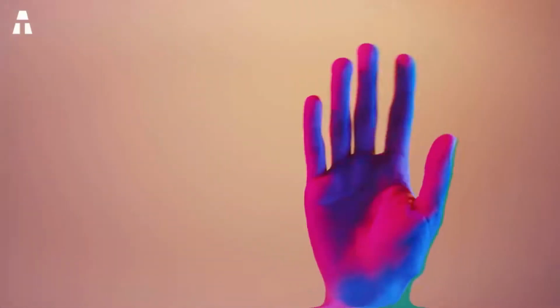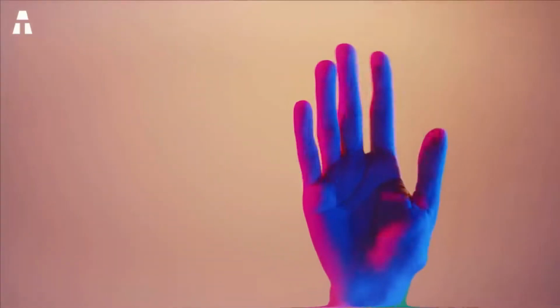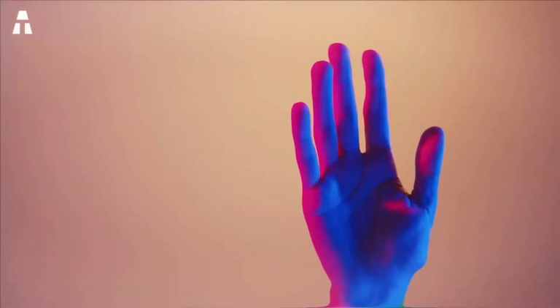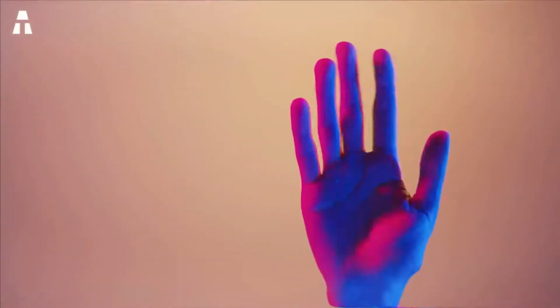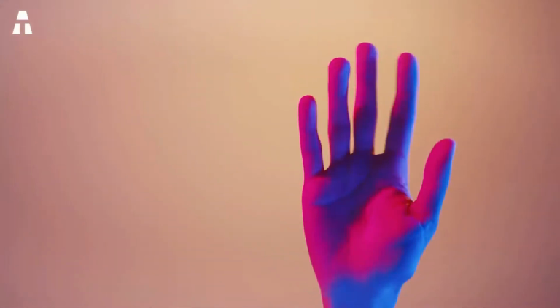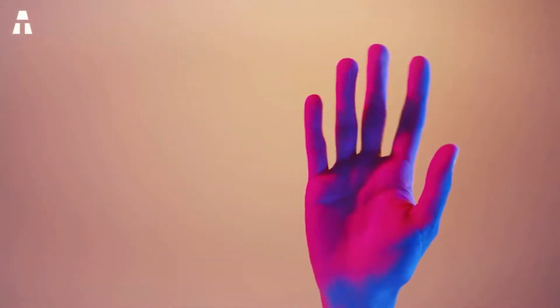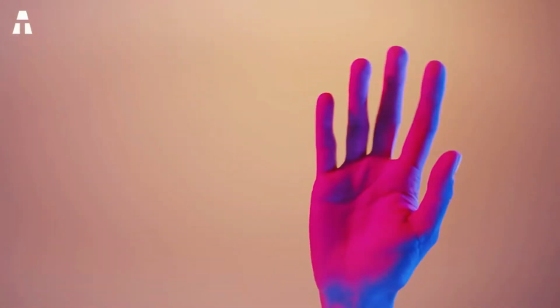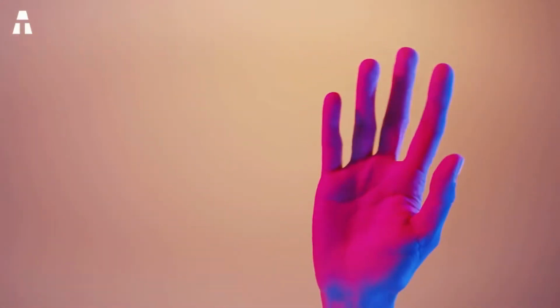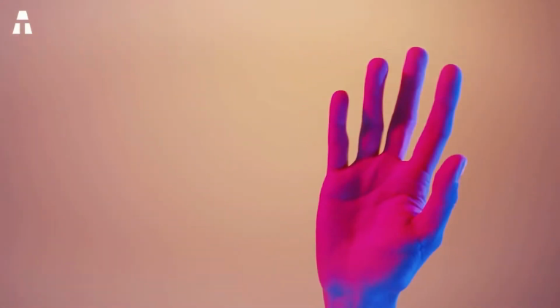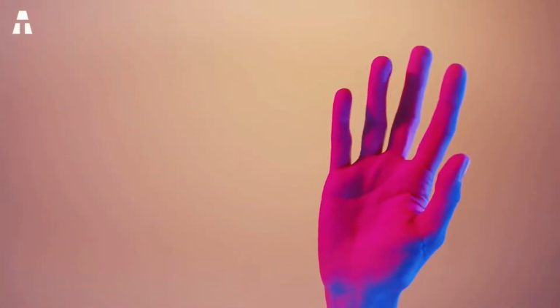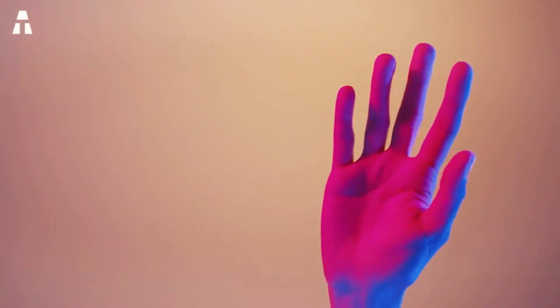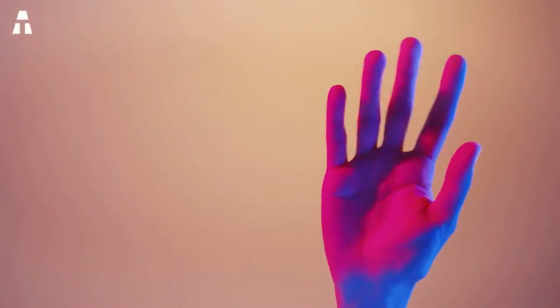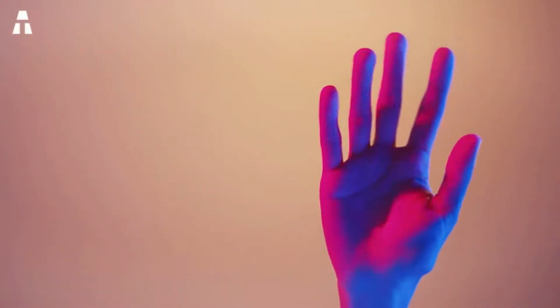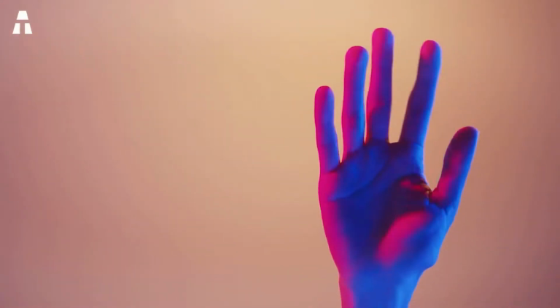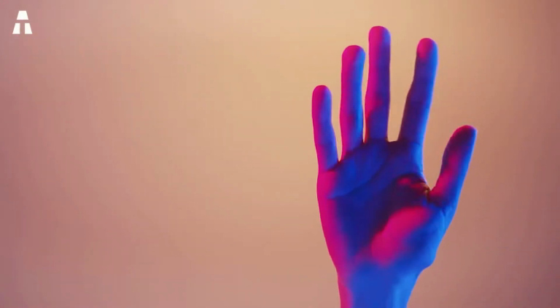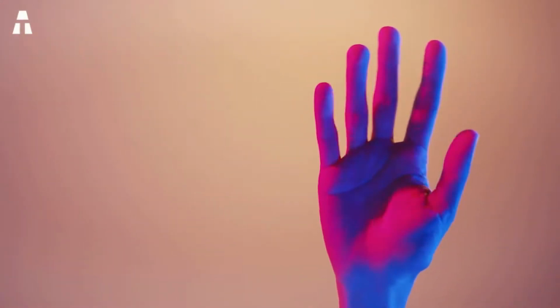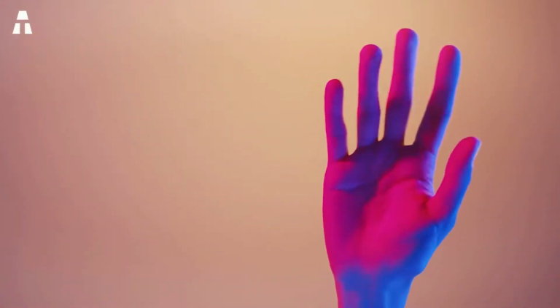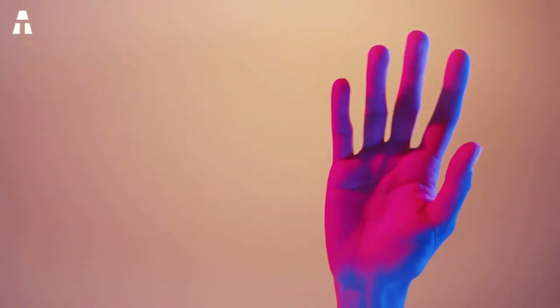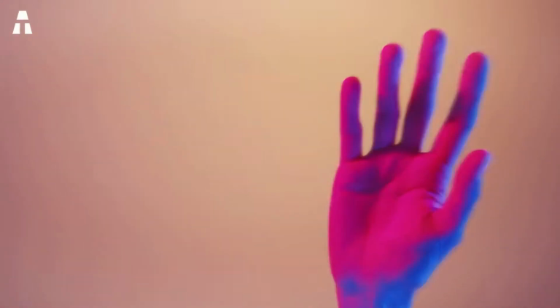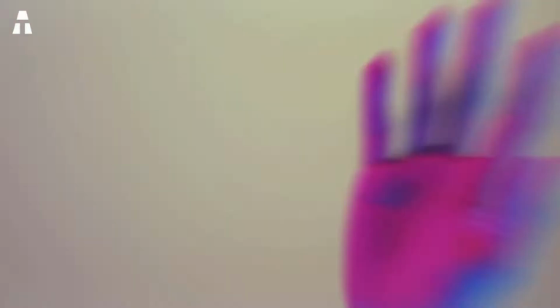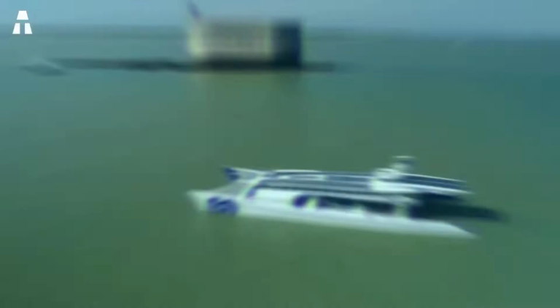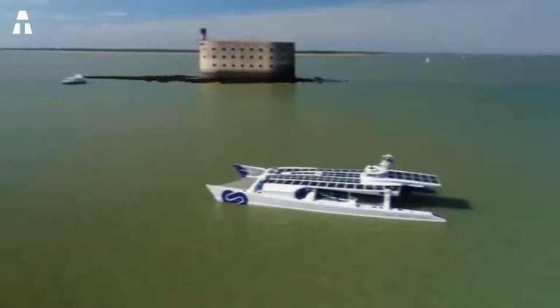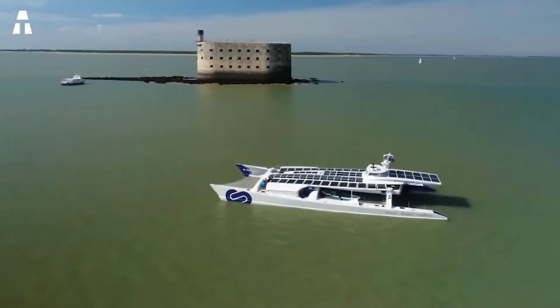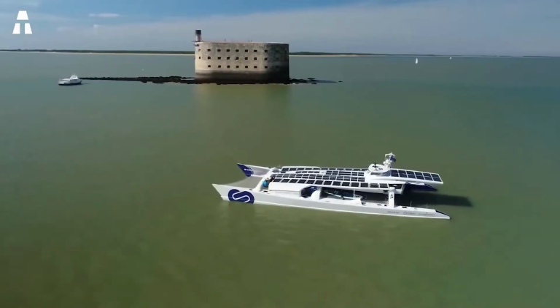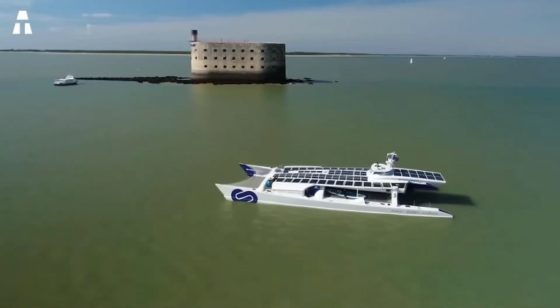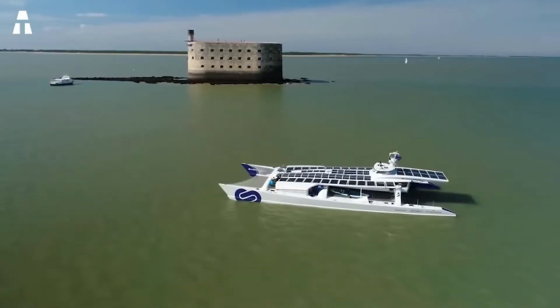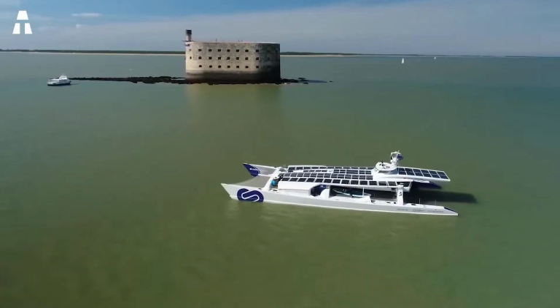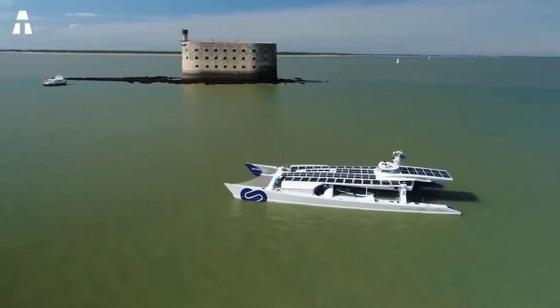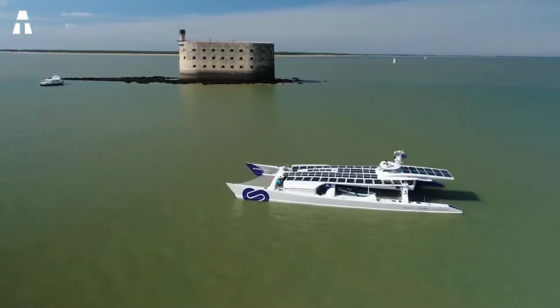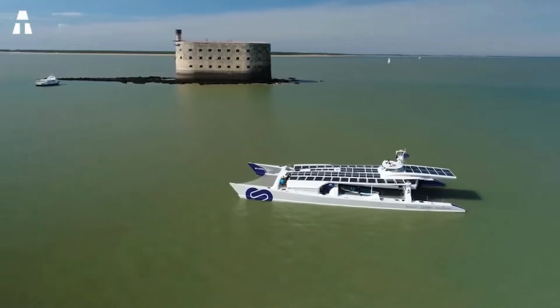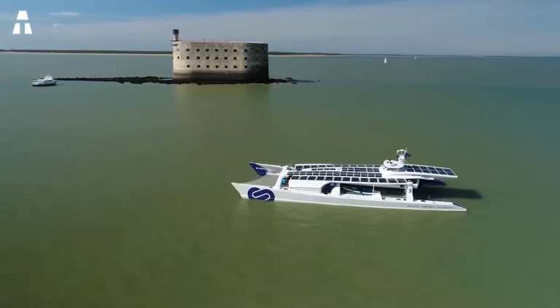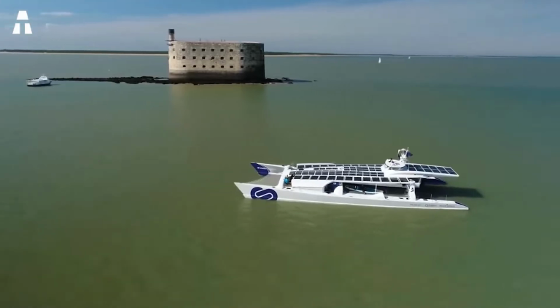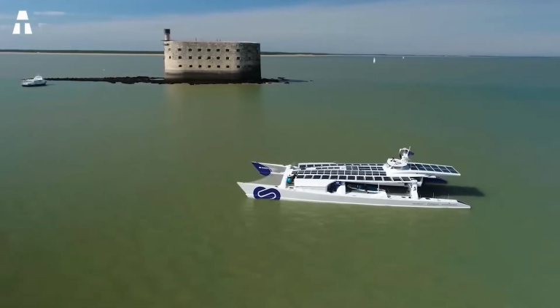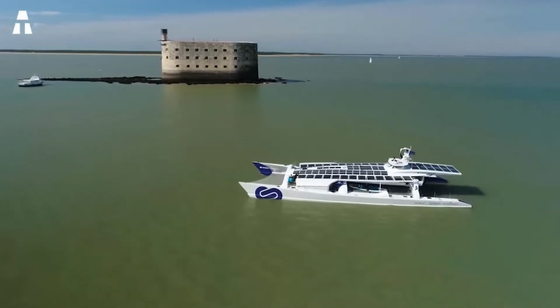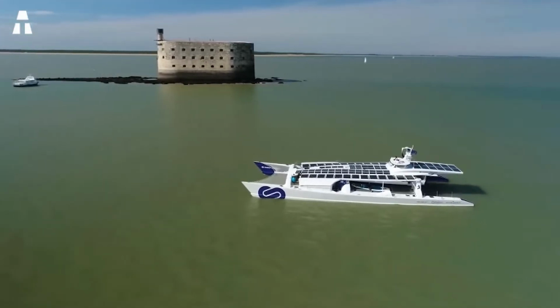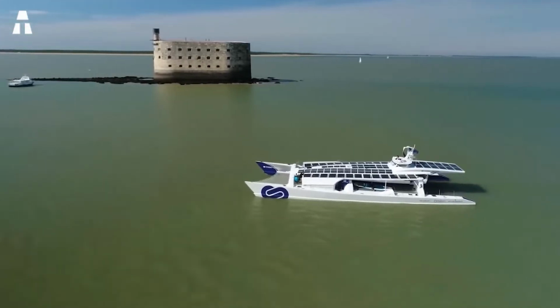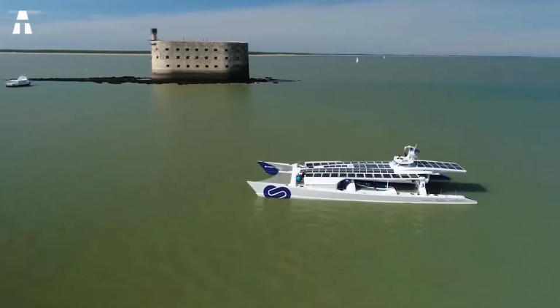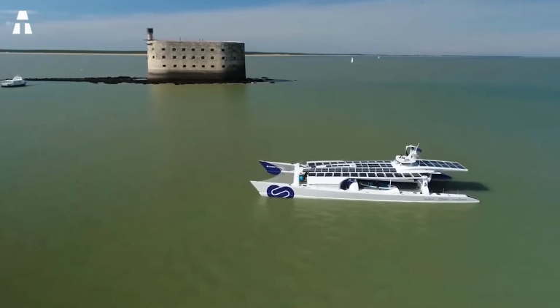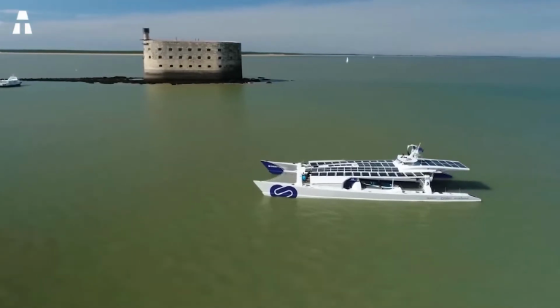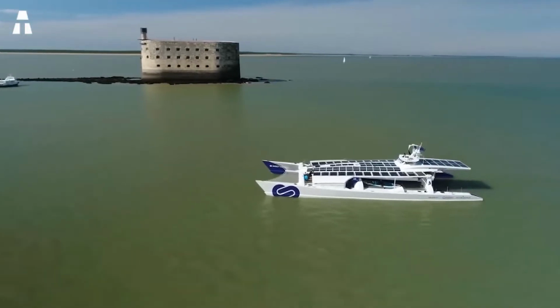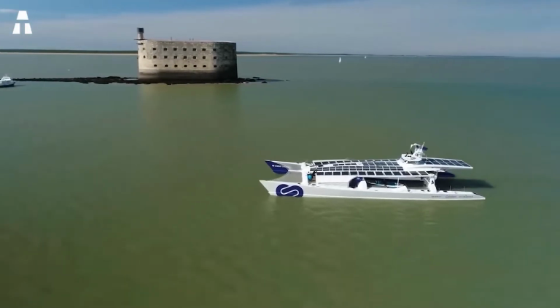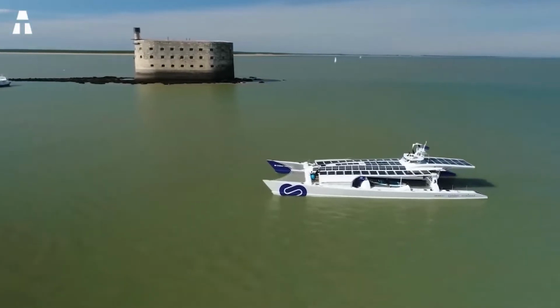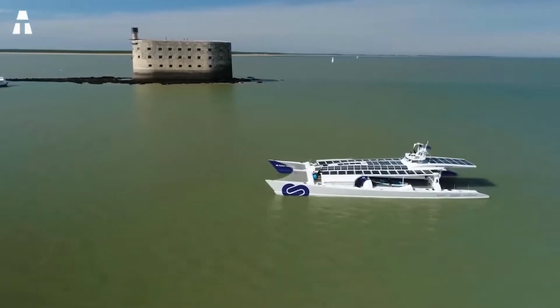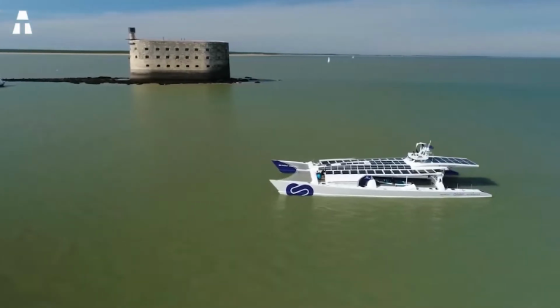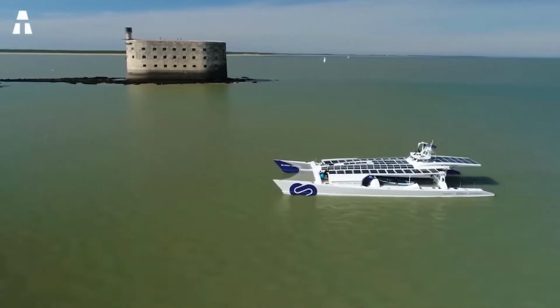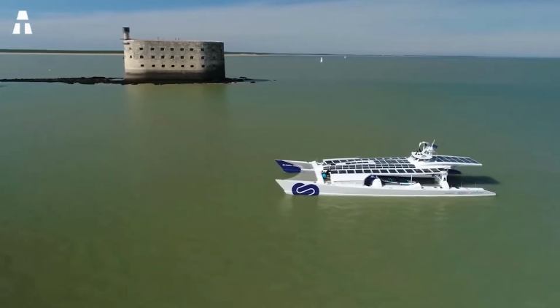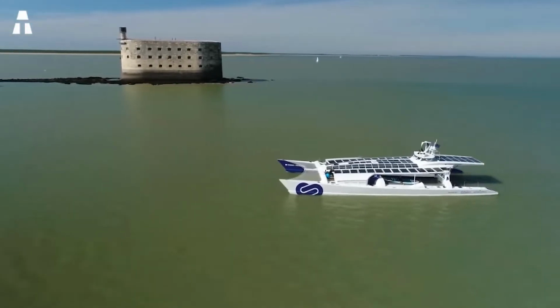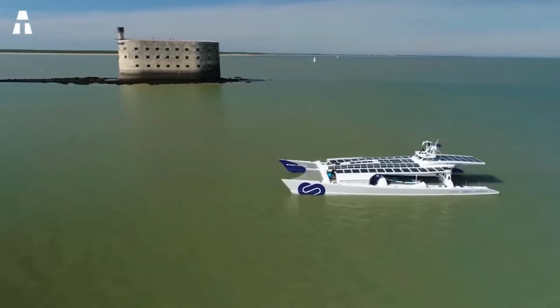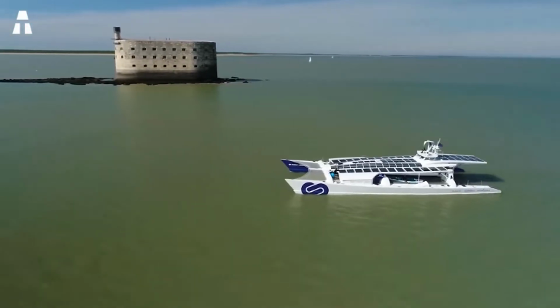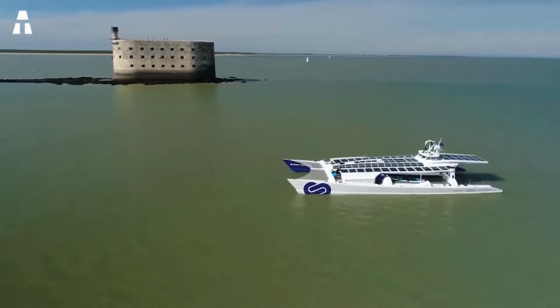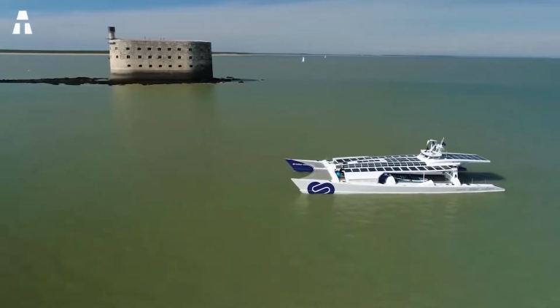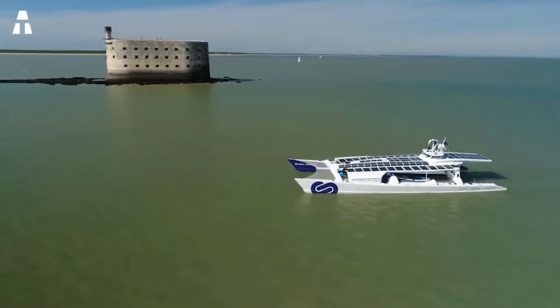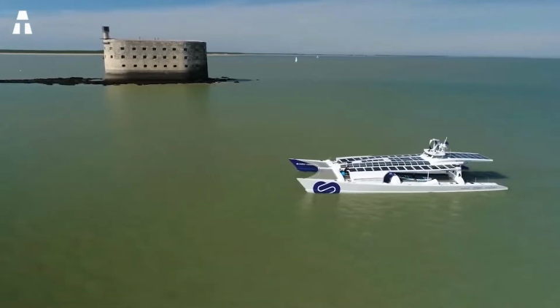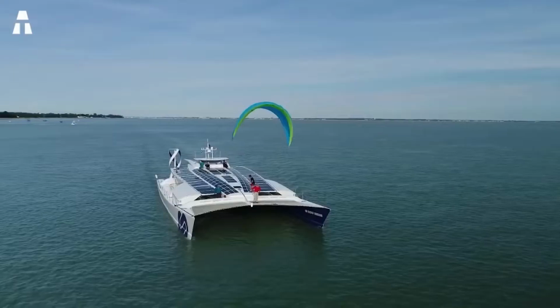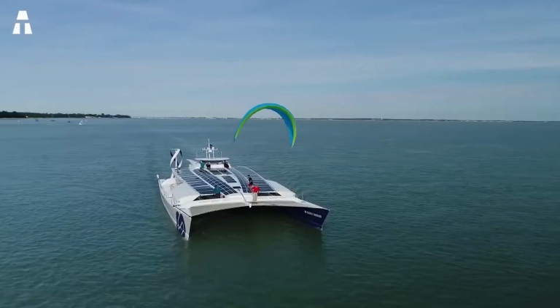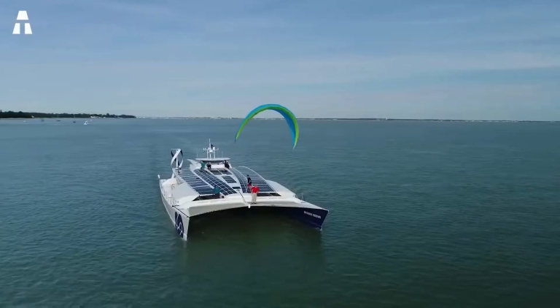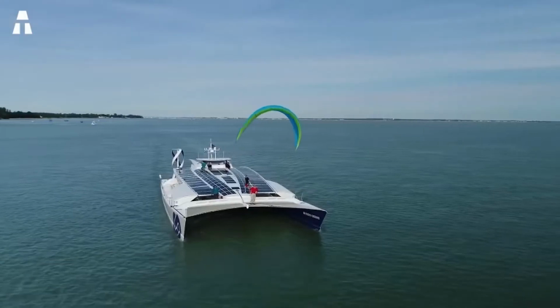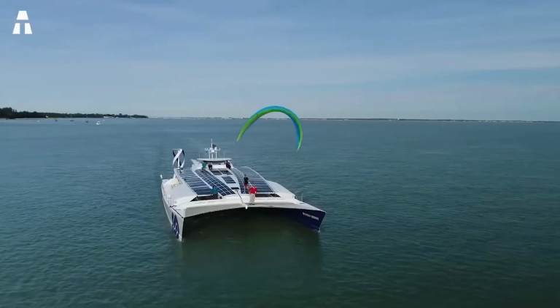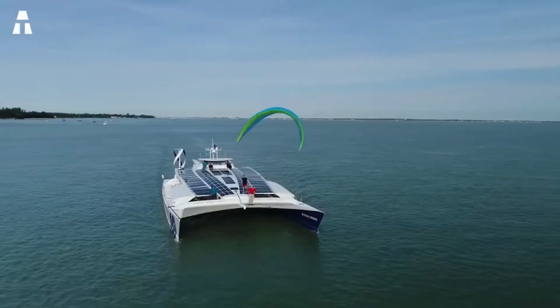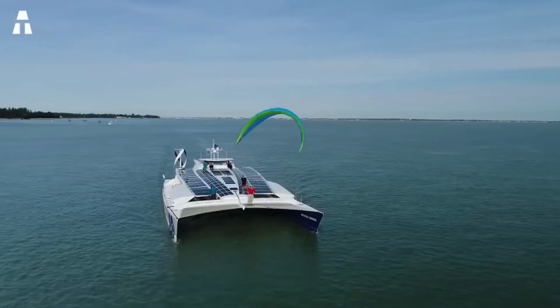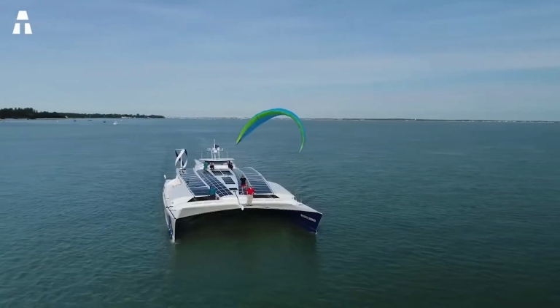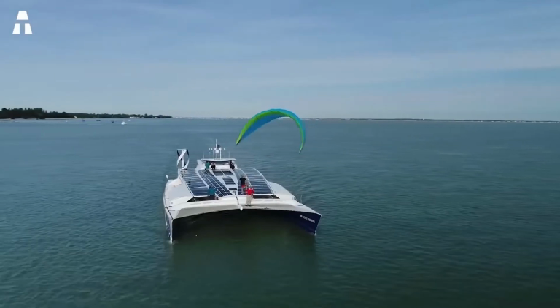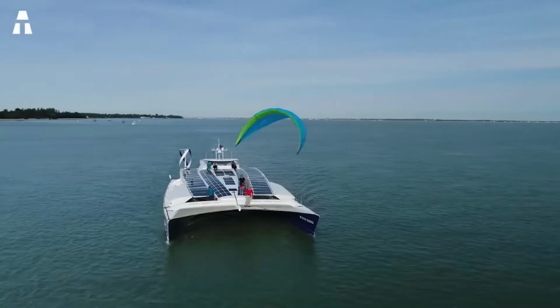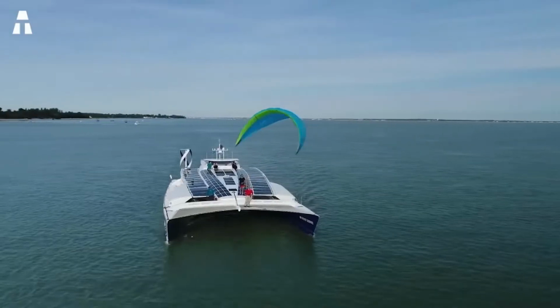Hello everyone and welcome to the Intake channel. Today we're going to take a look at the first hydrogen boat and what it has brought to the transportation community.